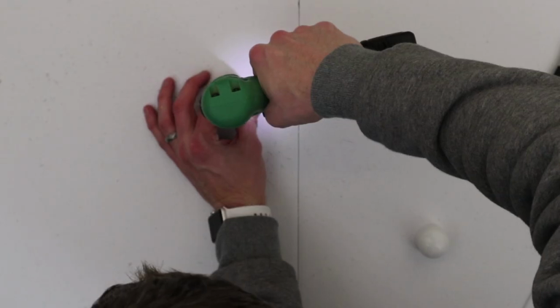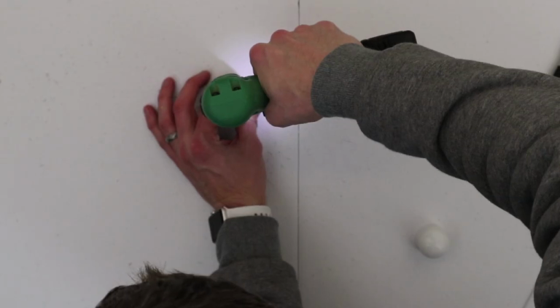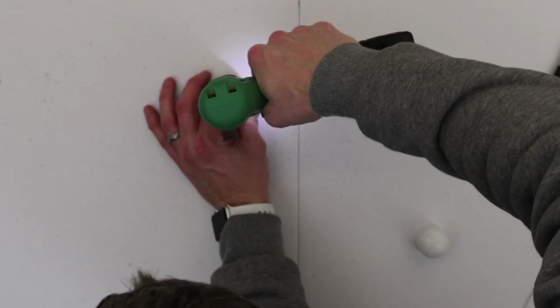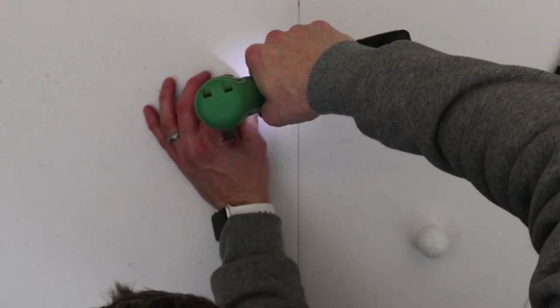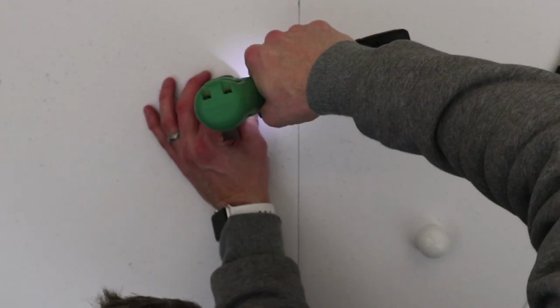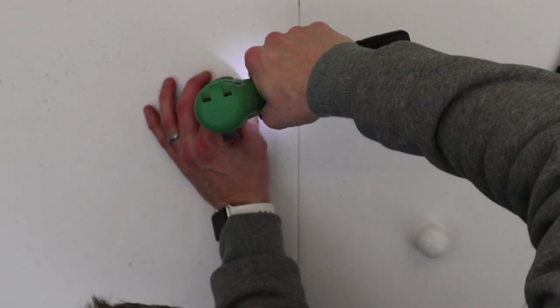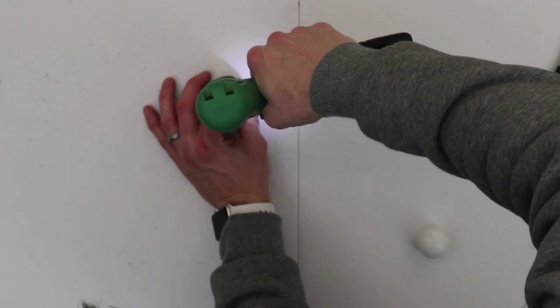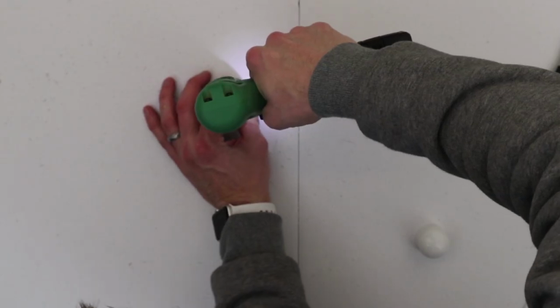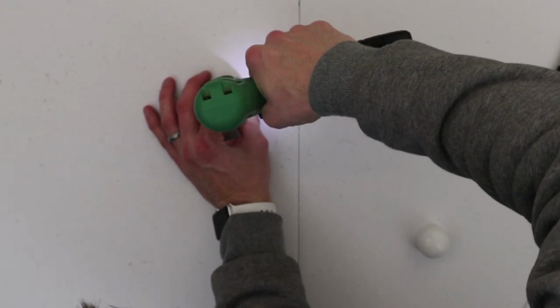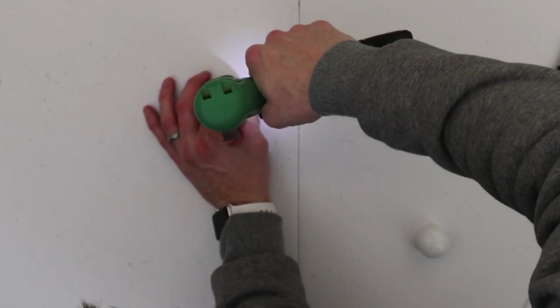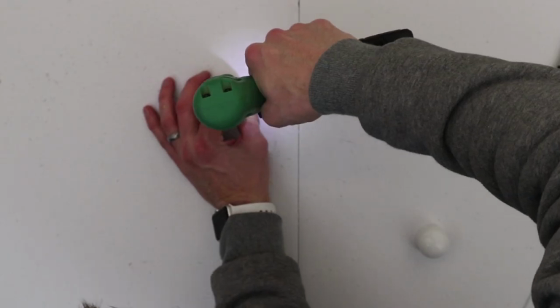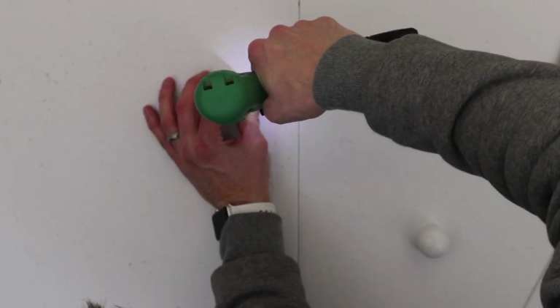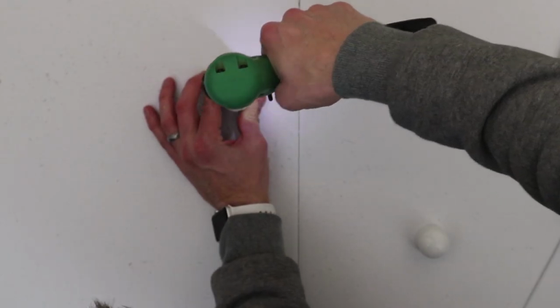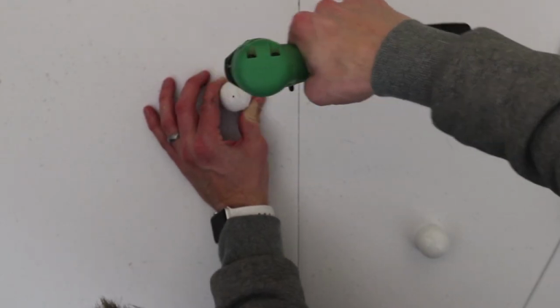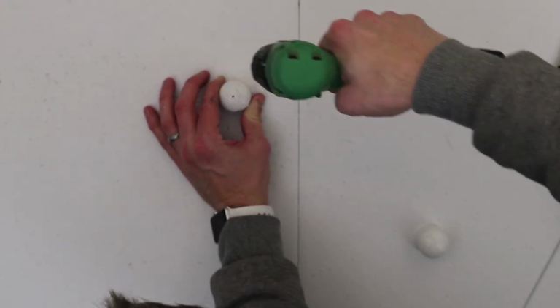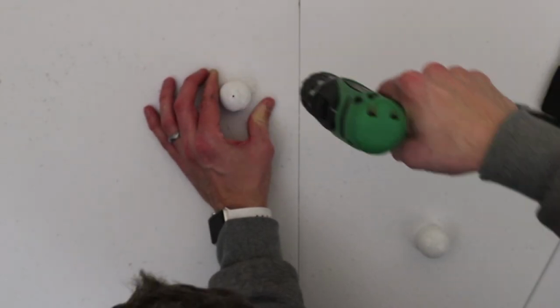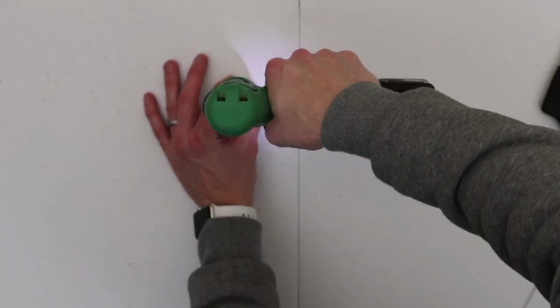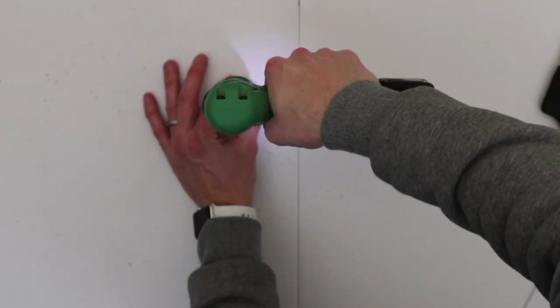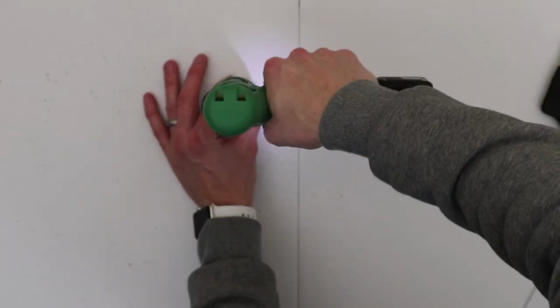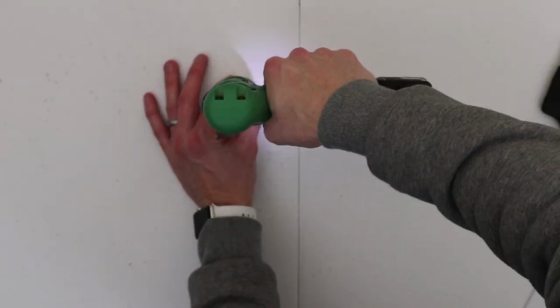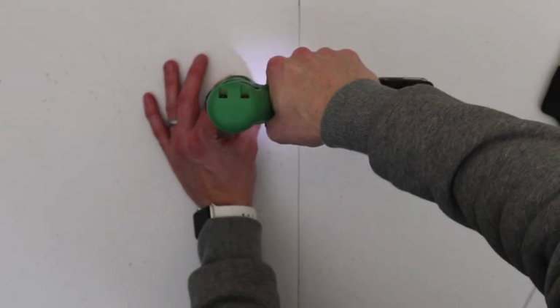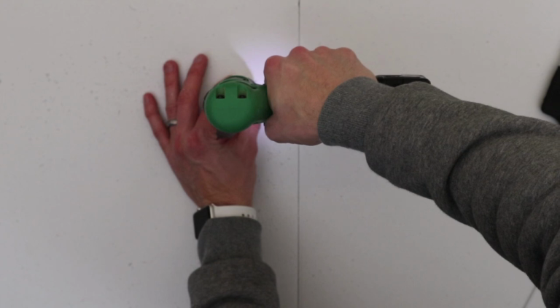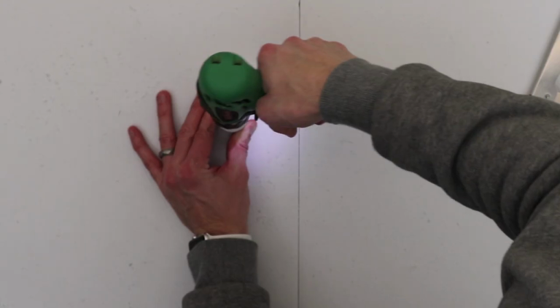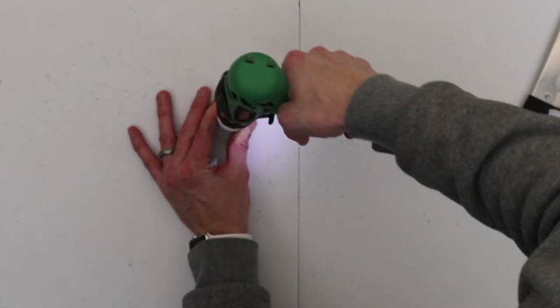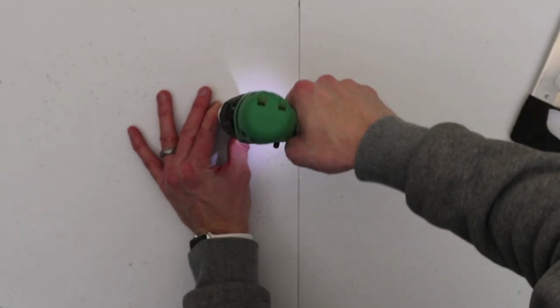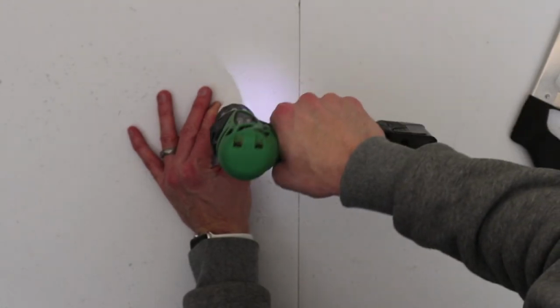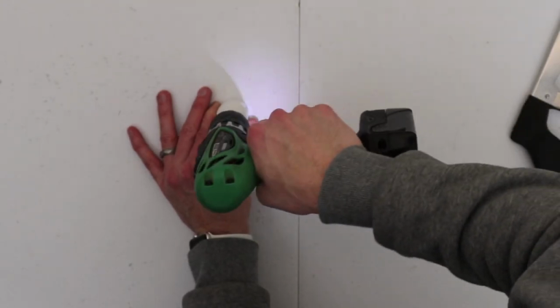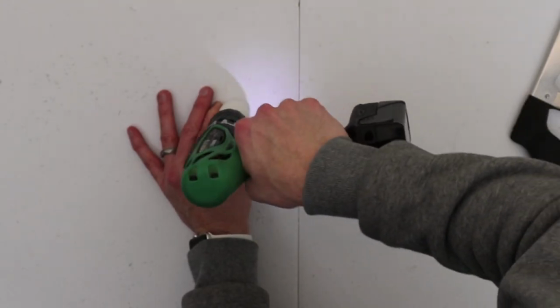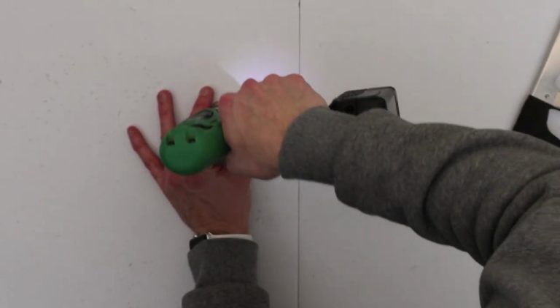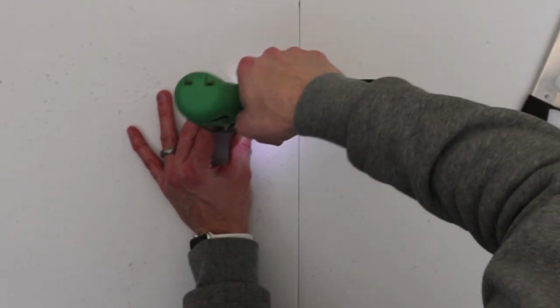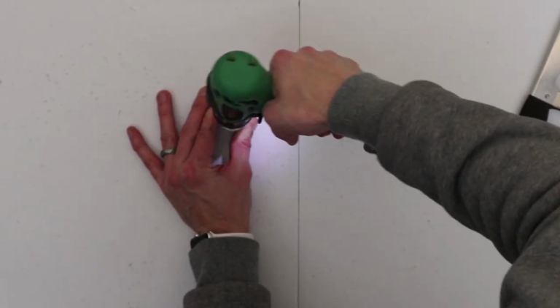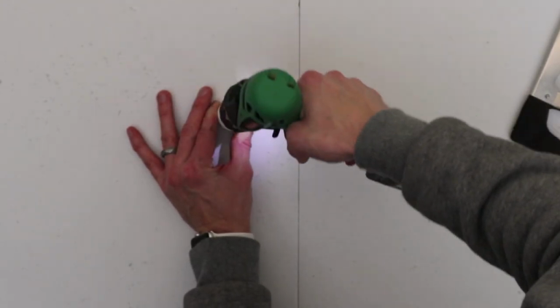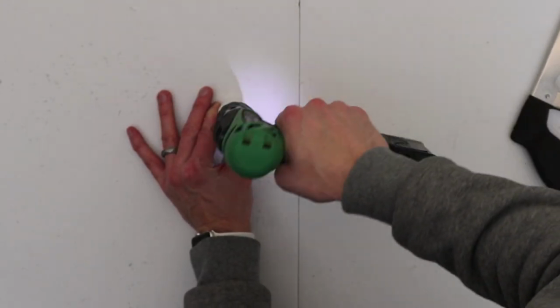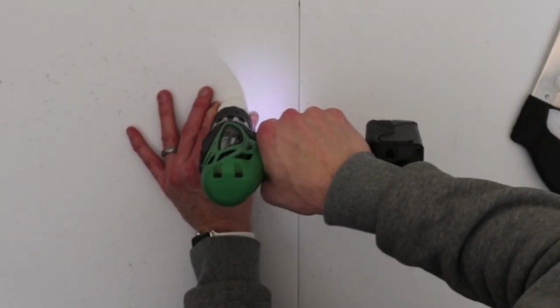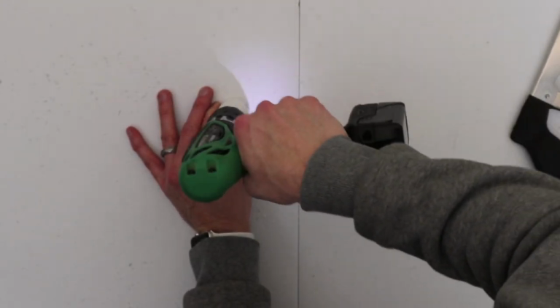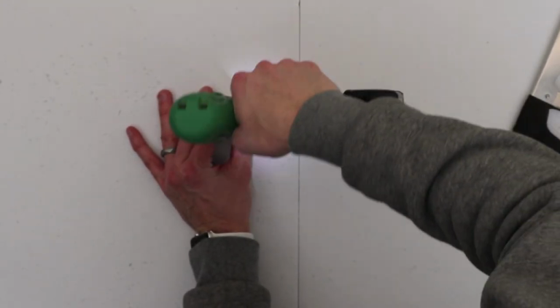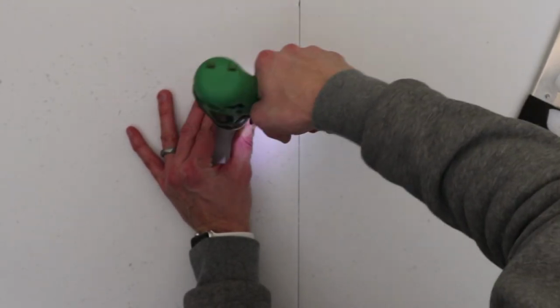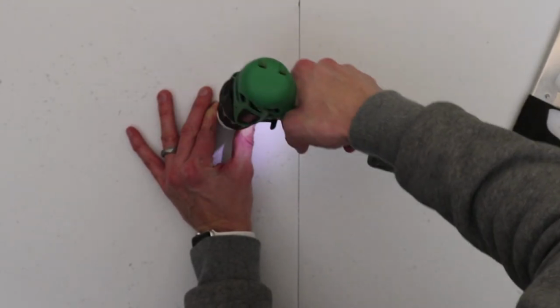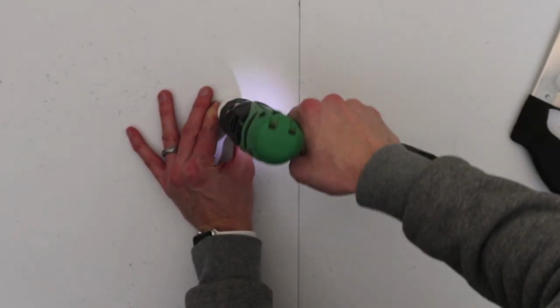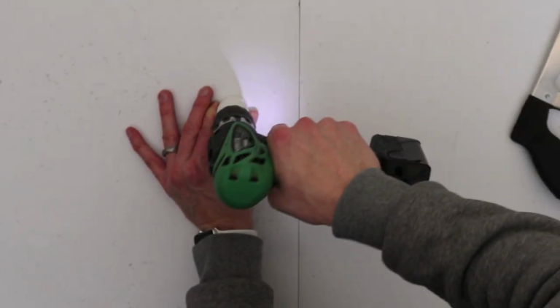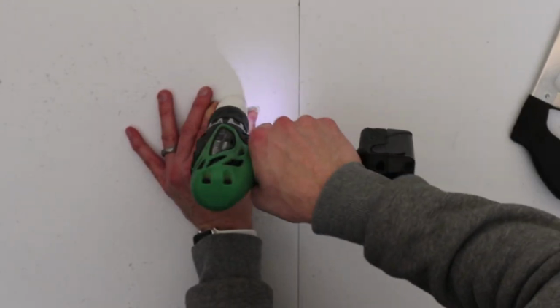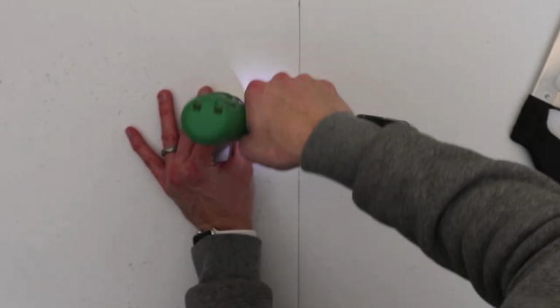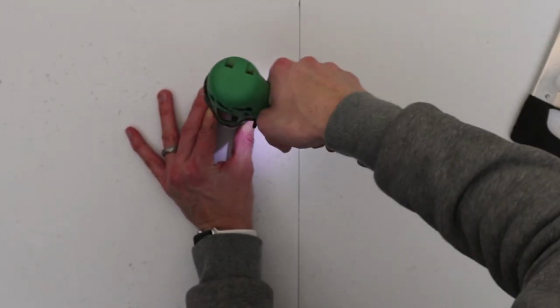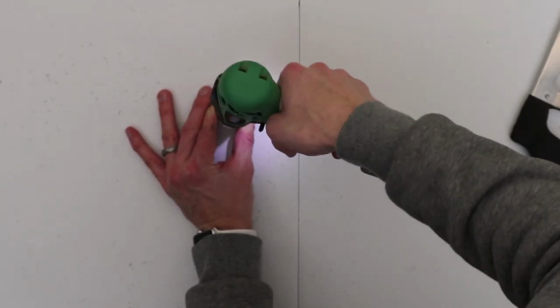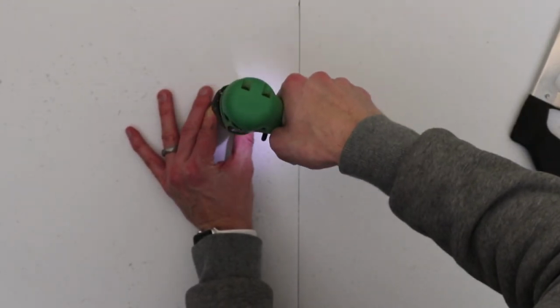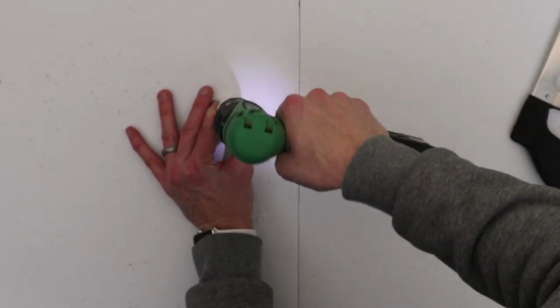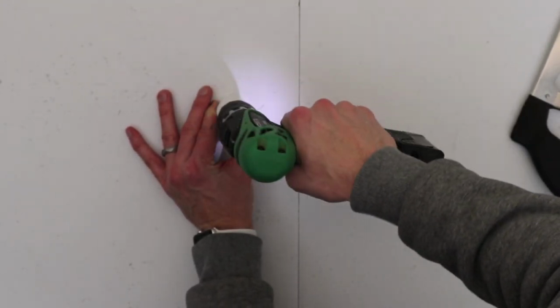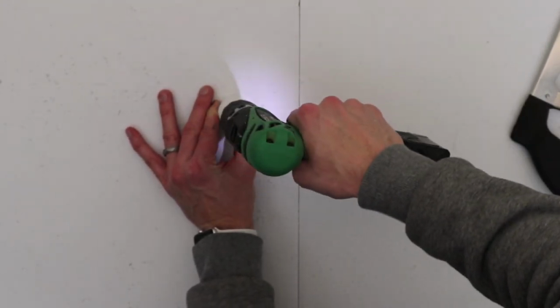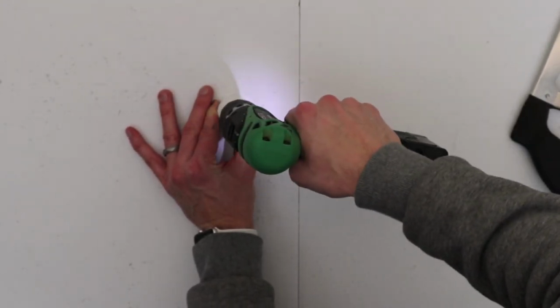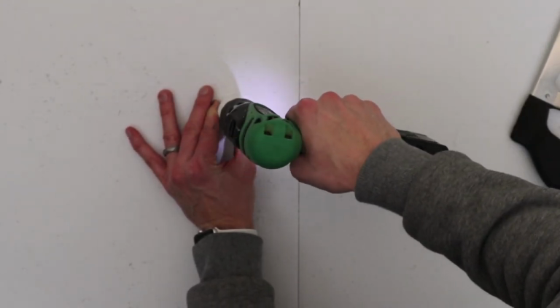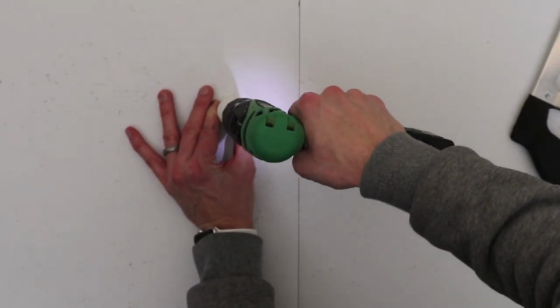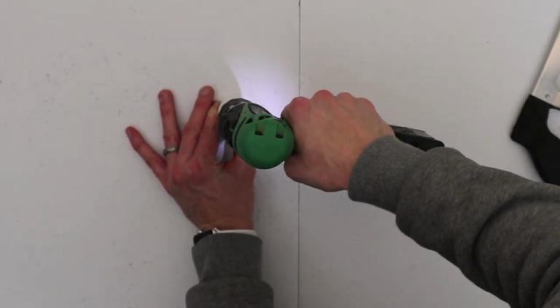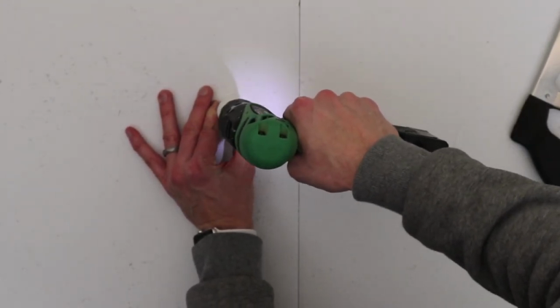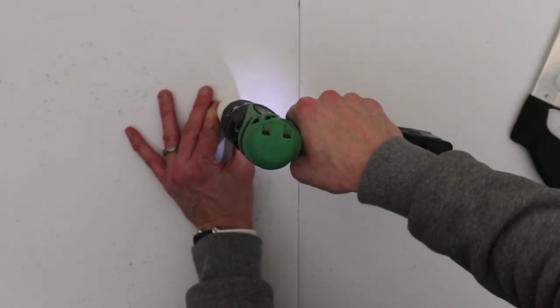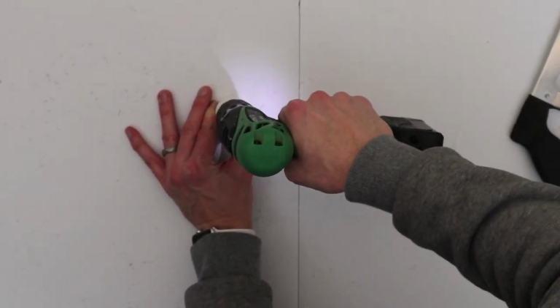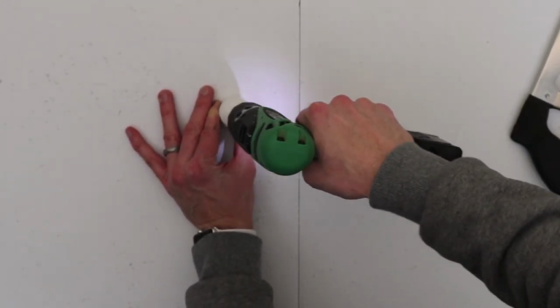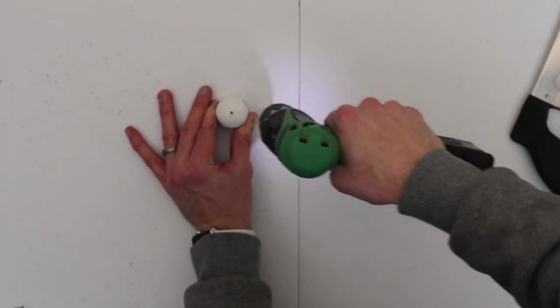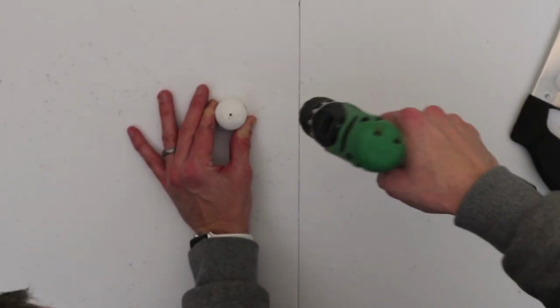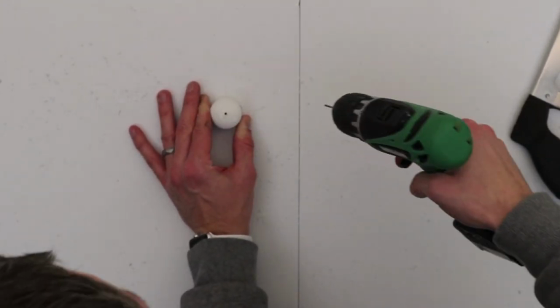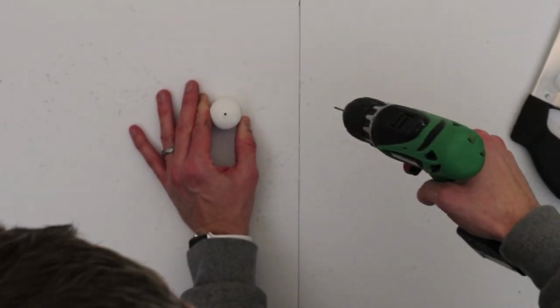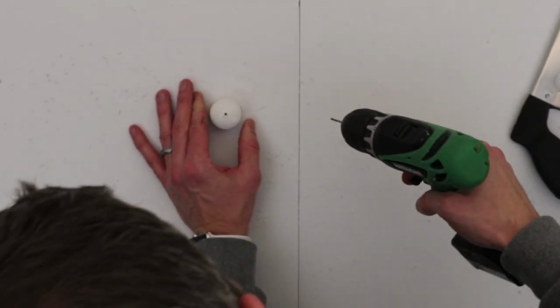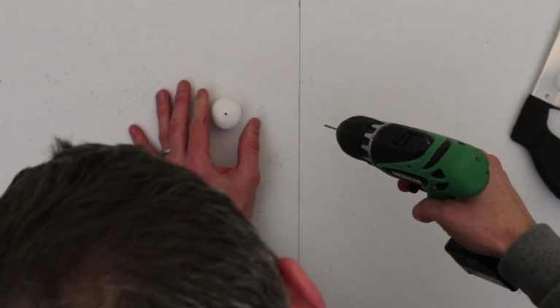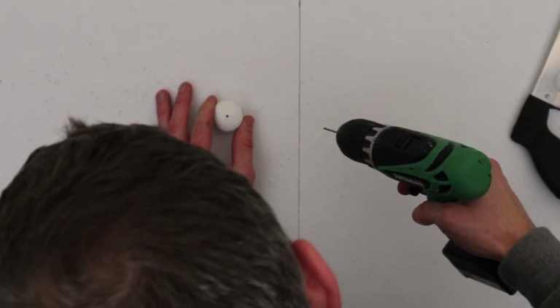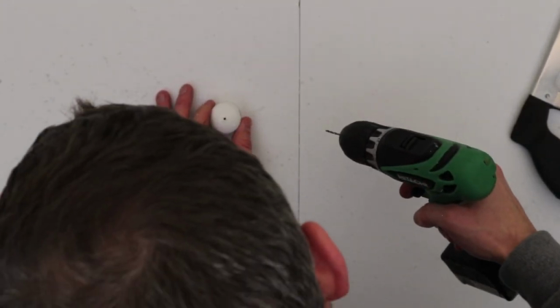Drill your holes in the PVC pipe. I drilled these a little small so I had to bore them out, but the perfect size is 5/64ths.